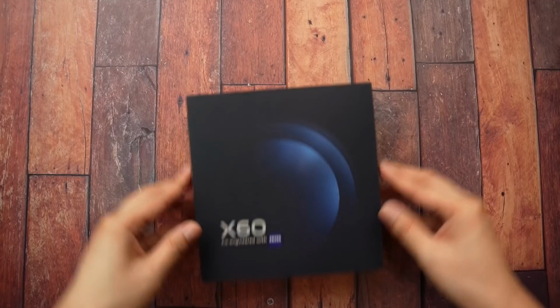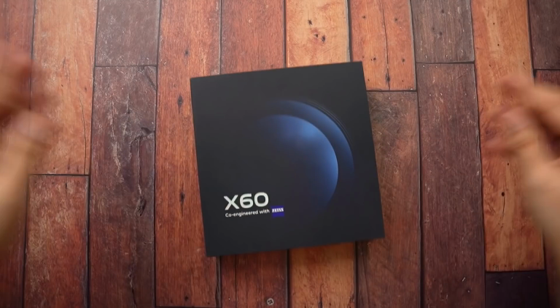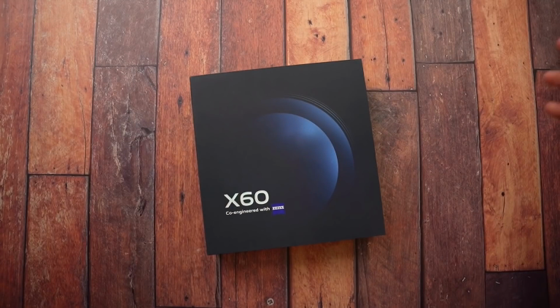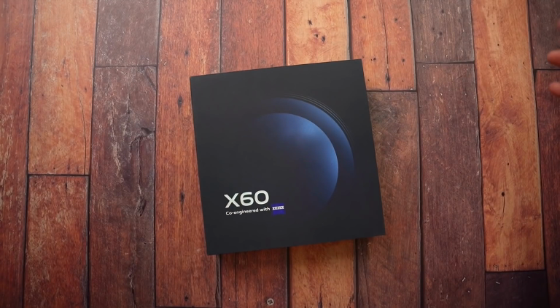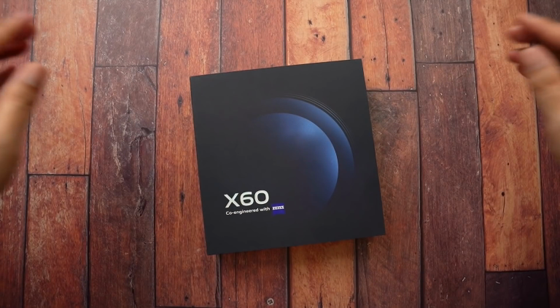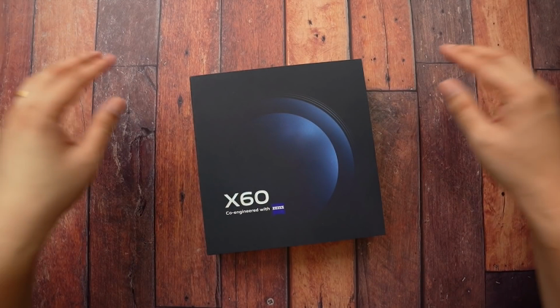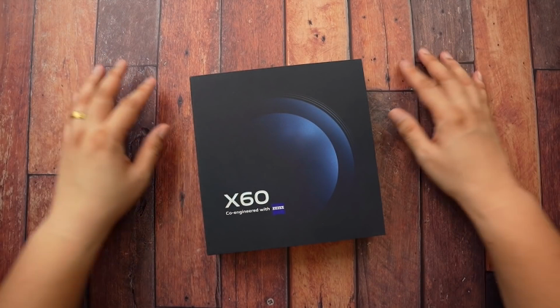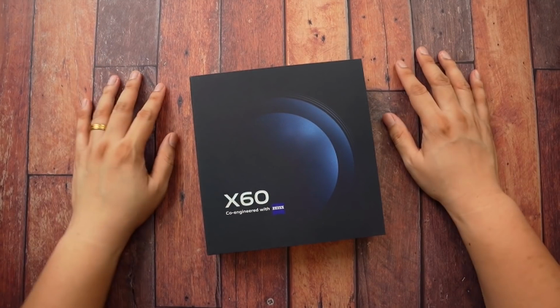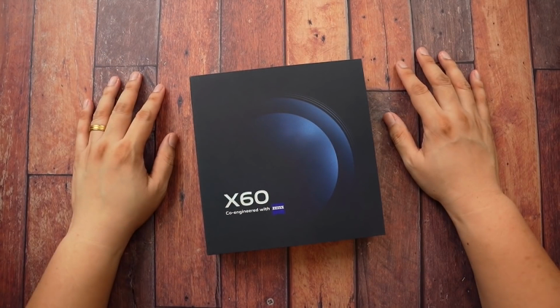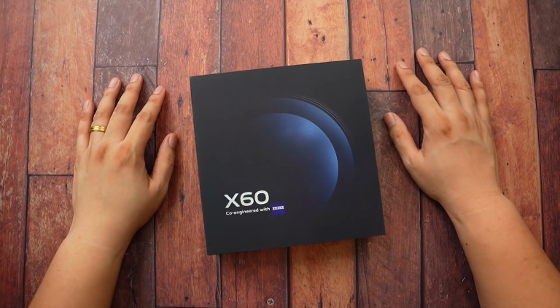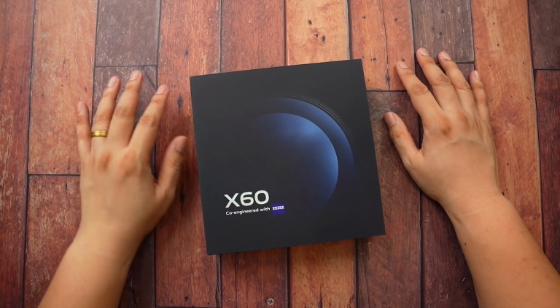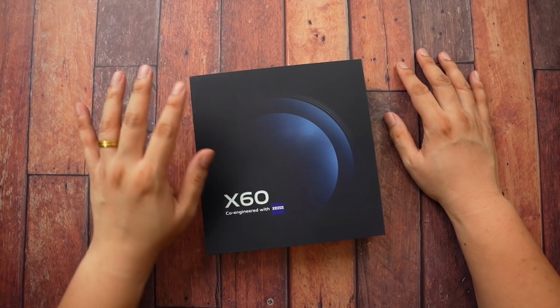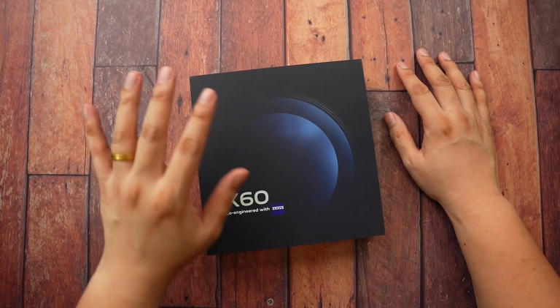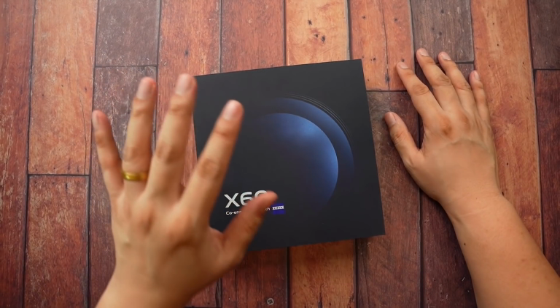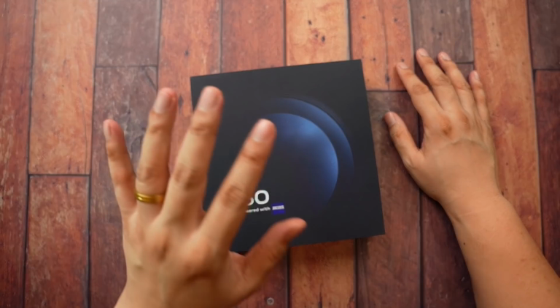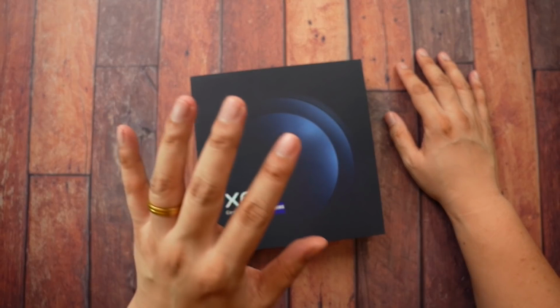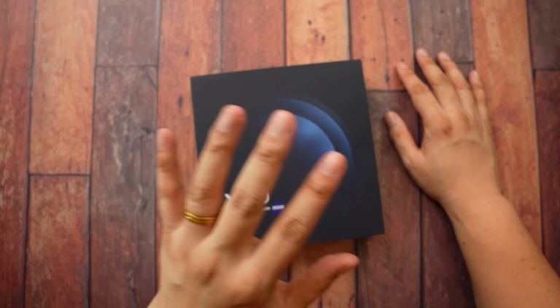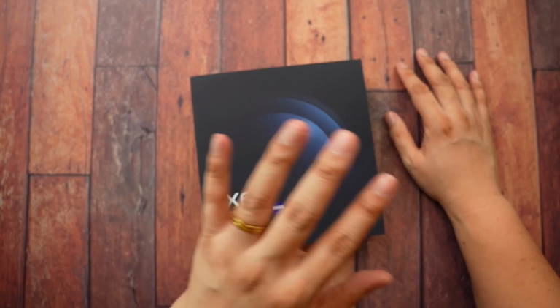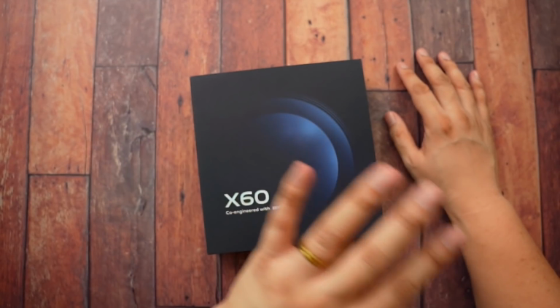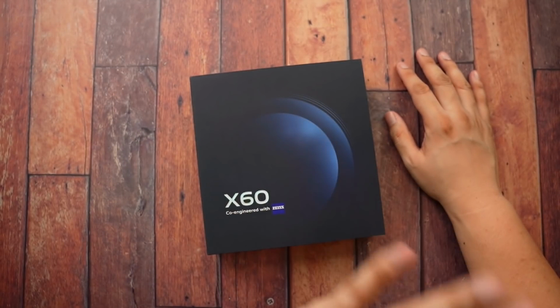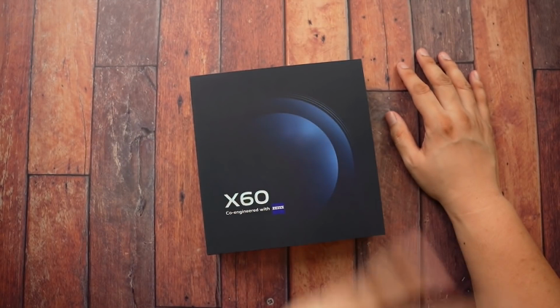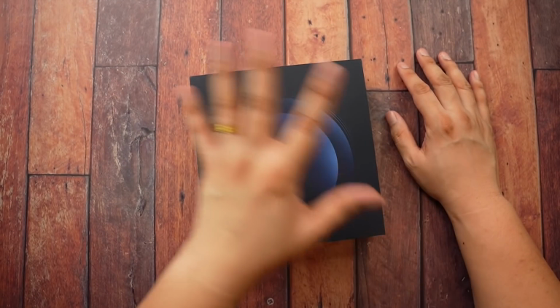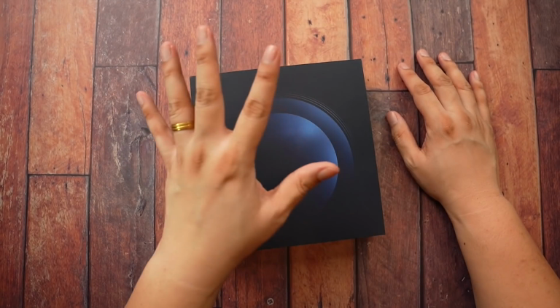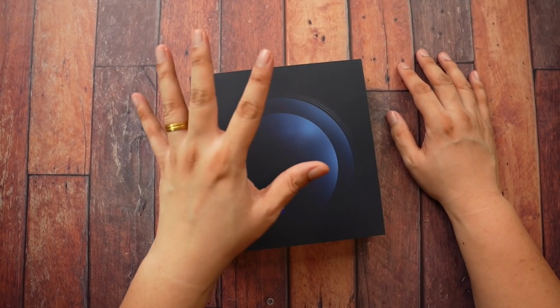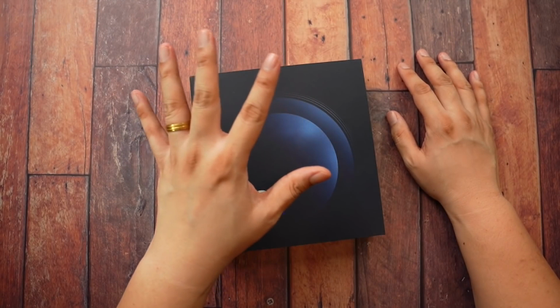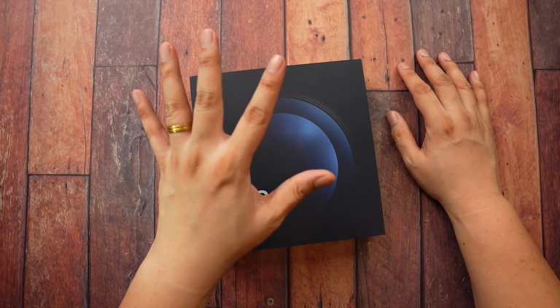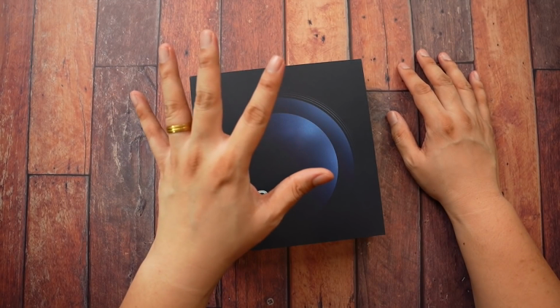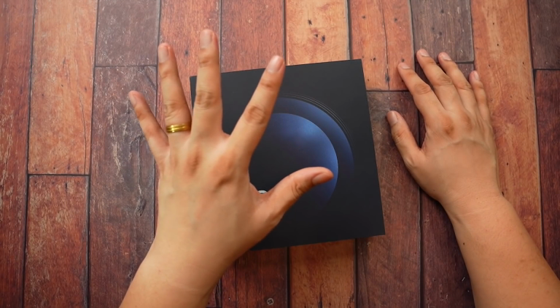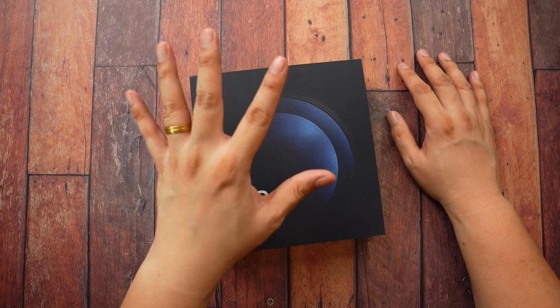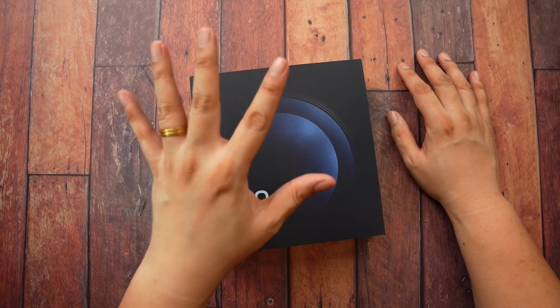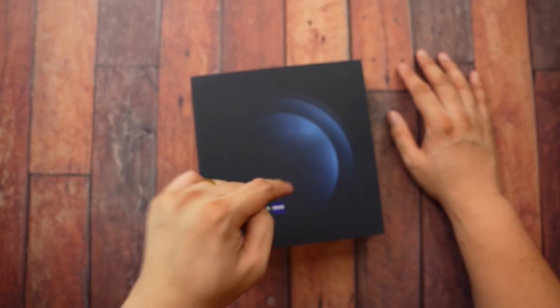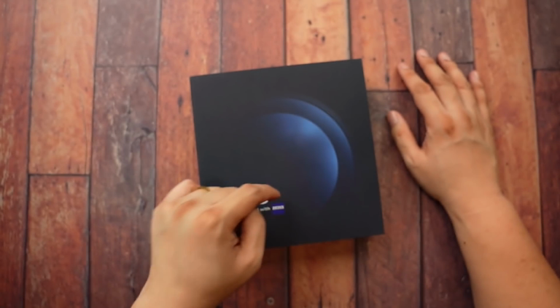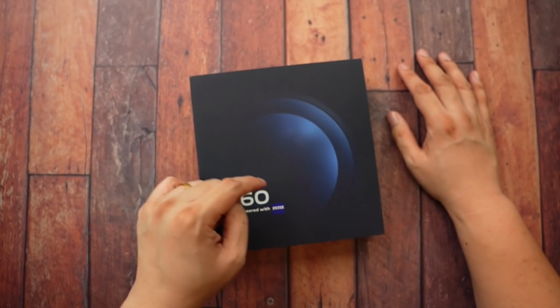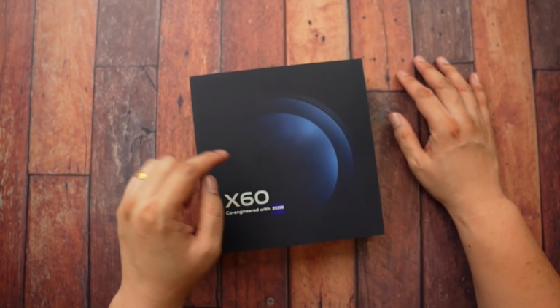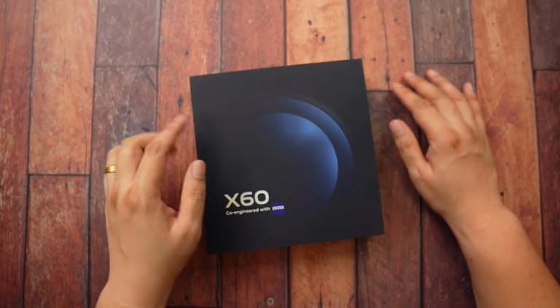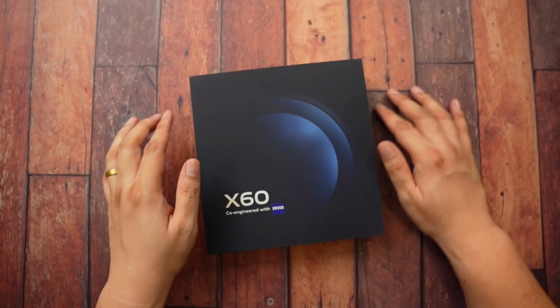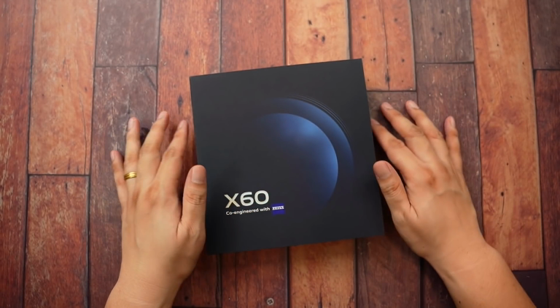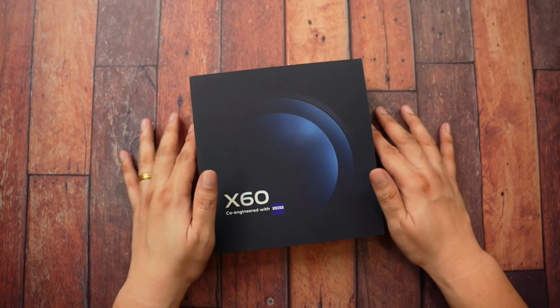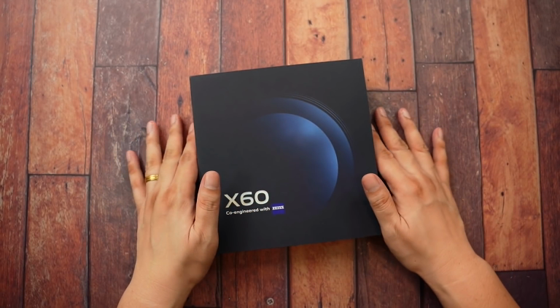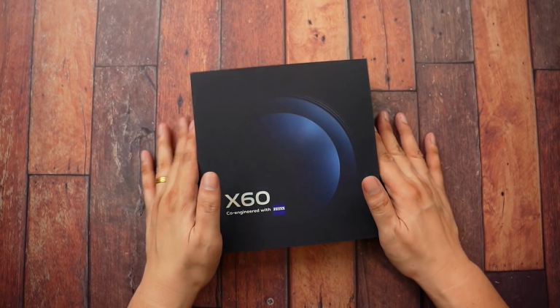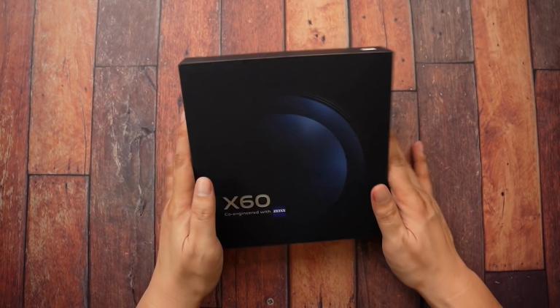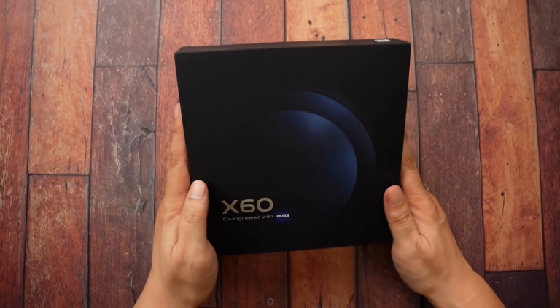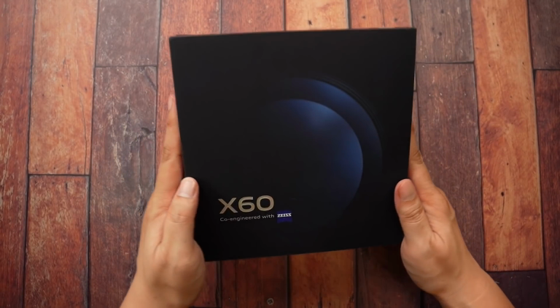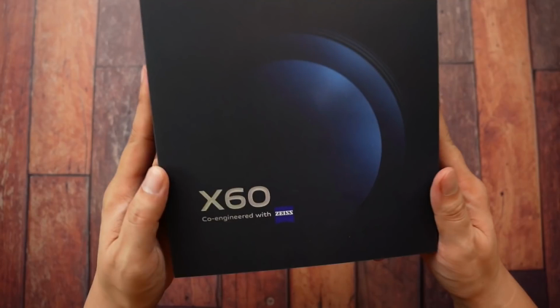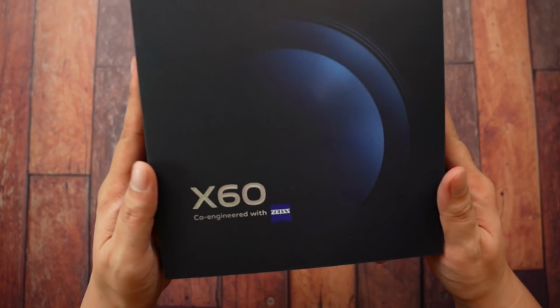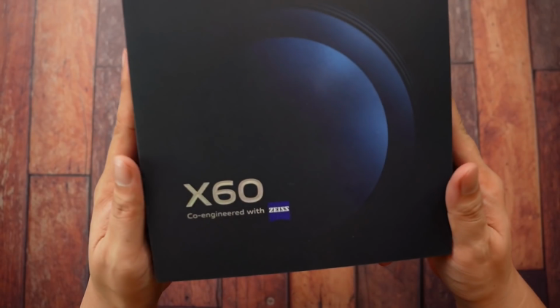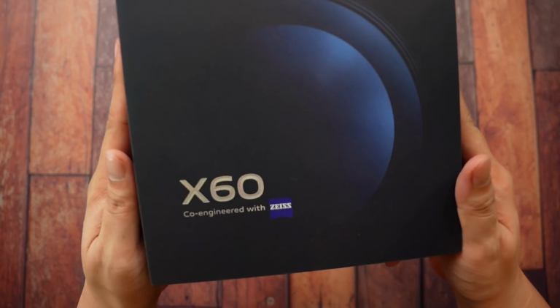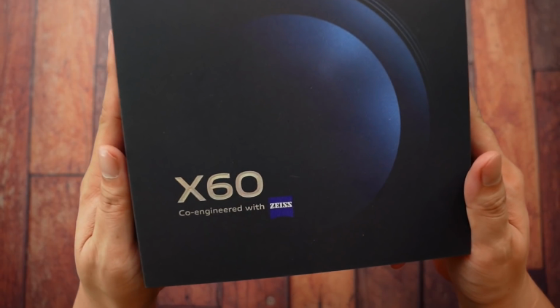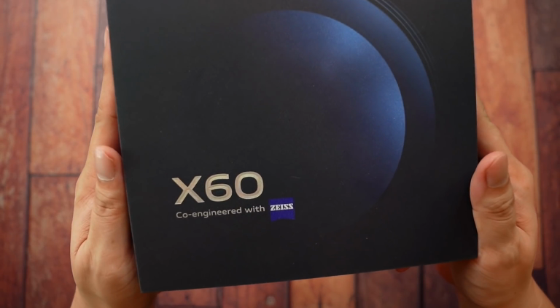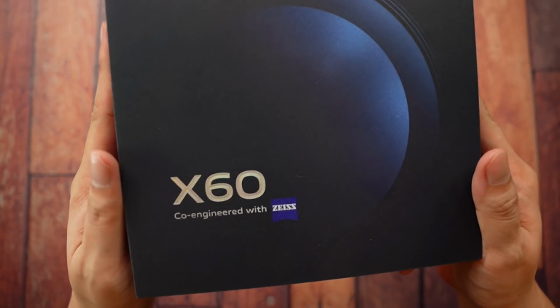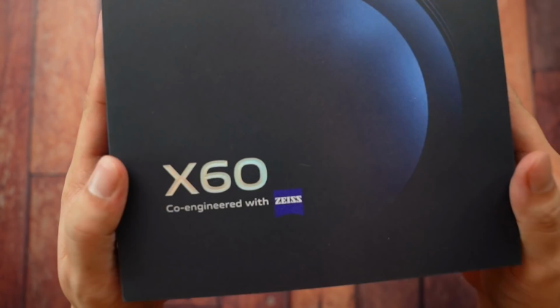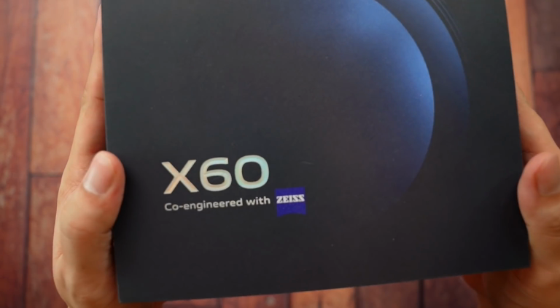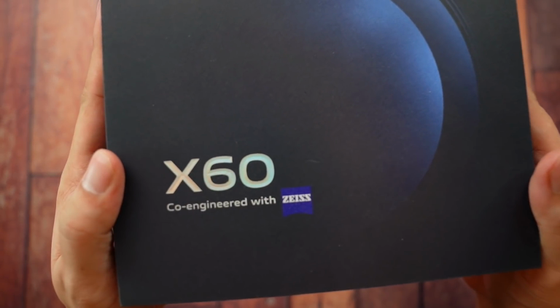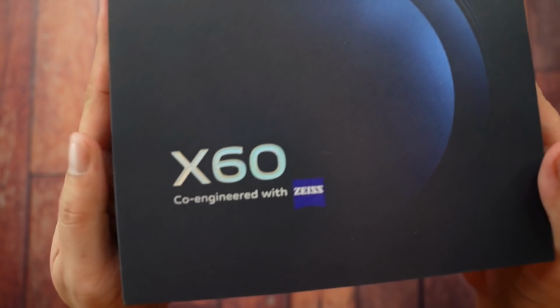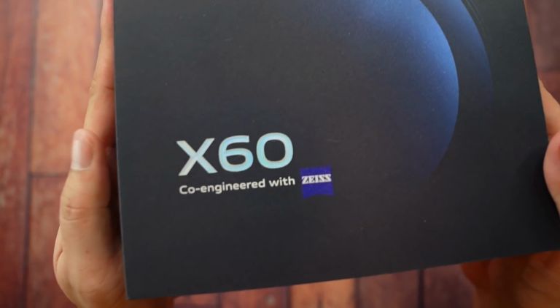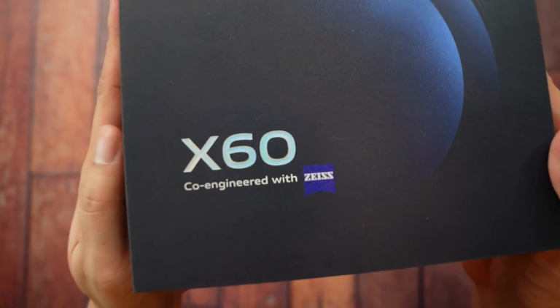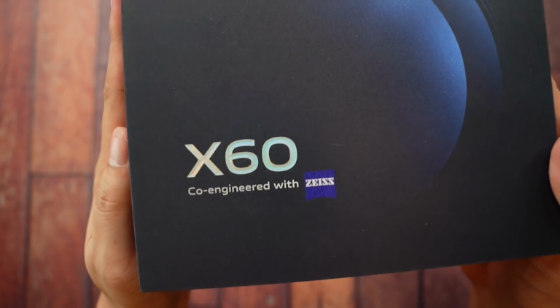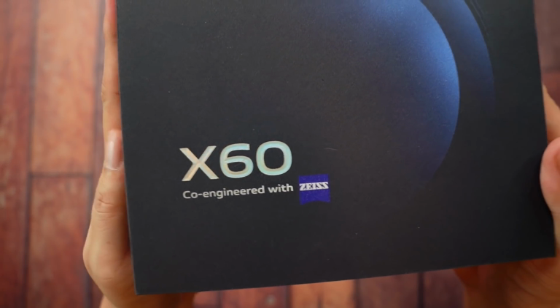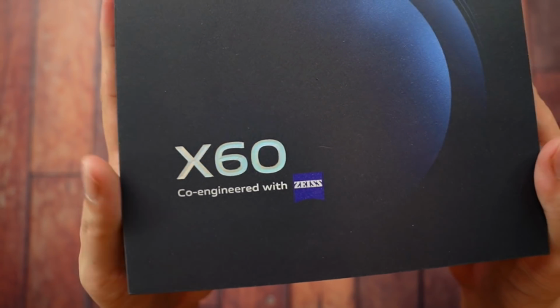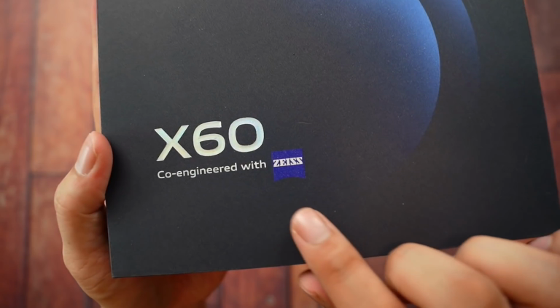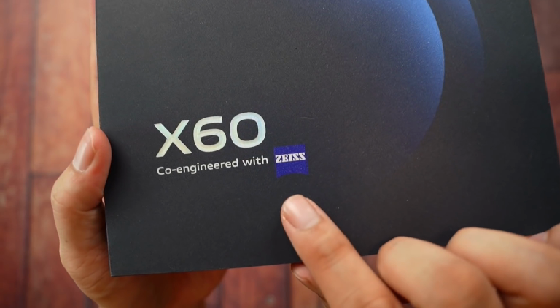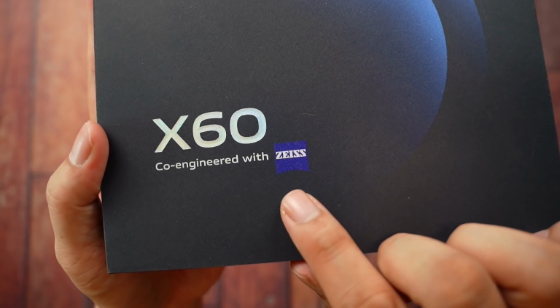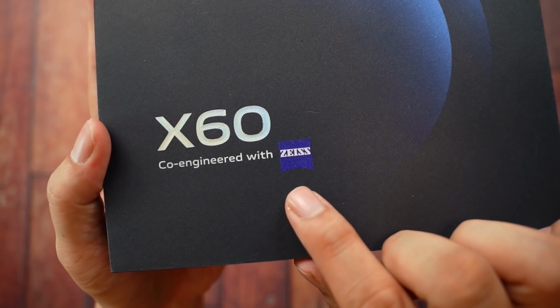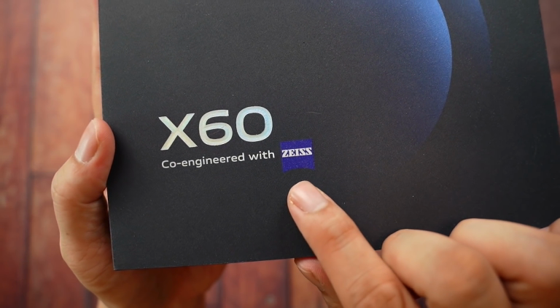This is the phone that will beat every other flagship phone out there. This, my friends, is the Vivo X60, co-engineered with Zeiss.